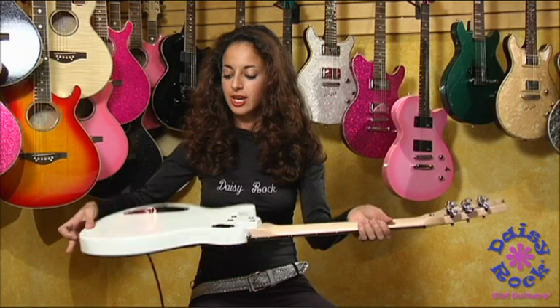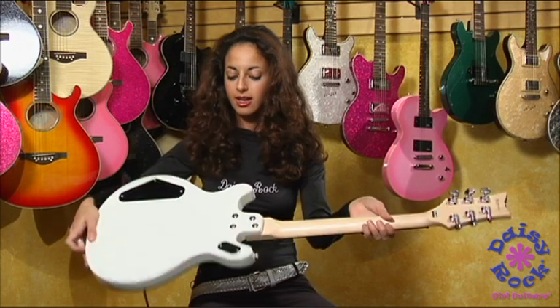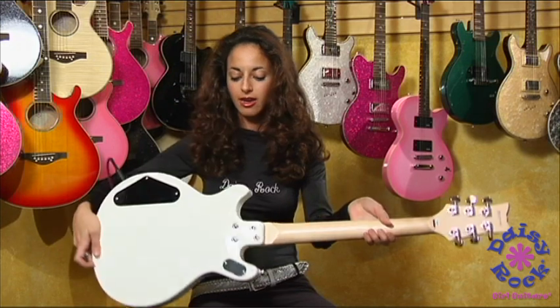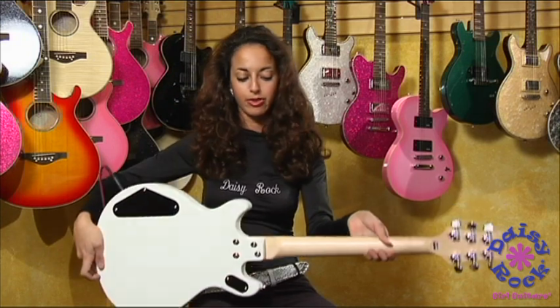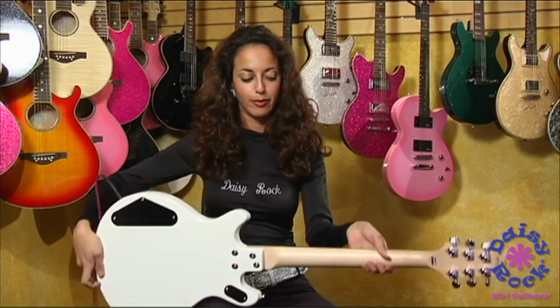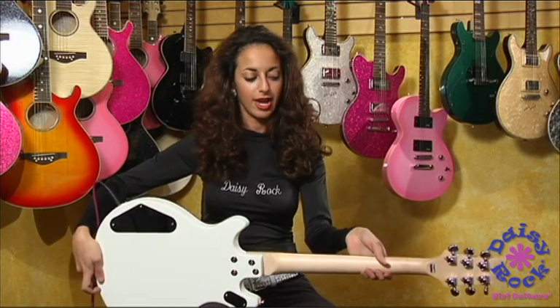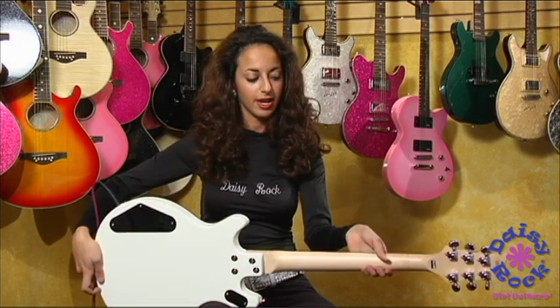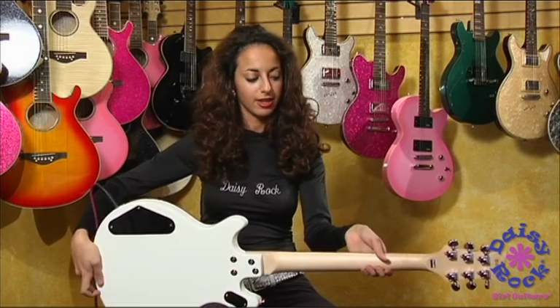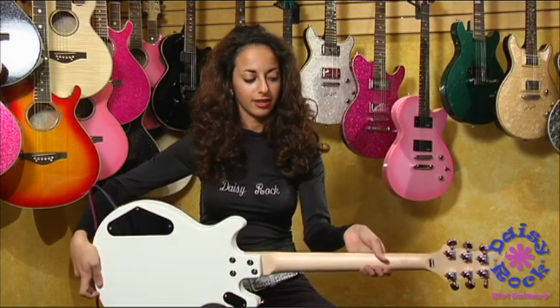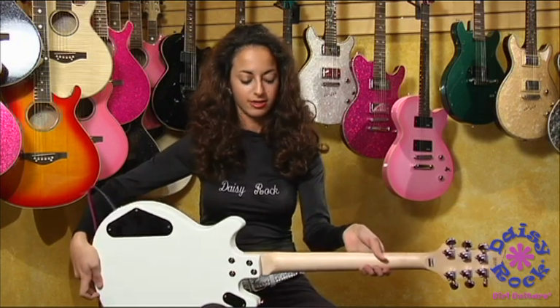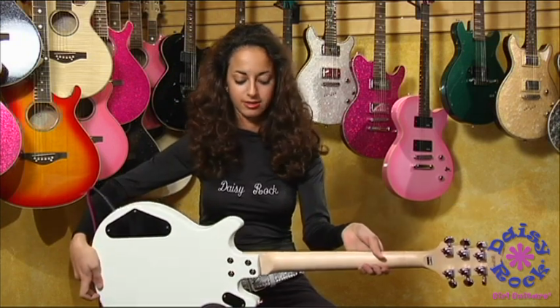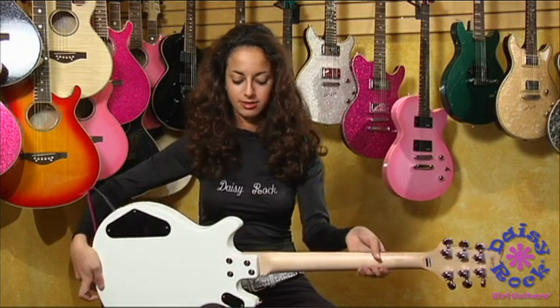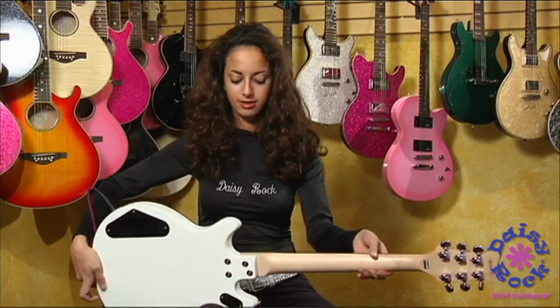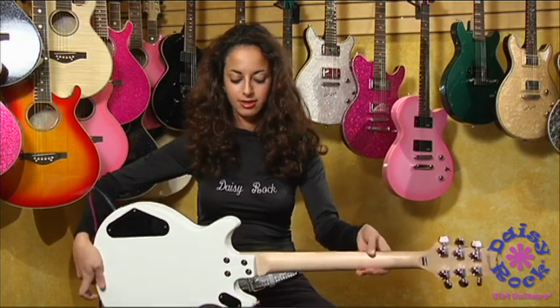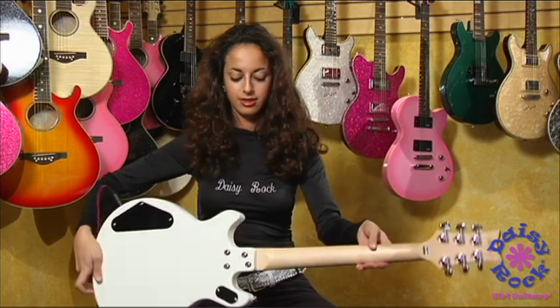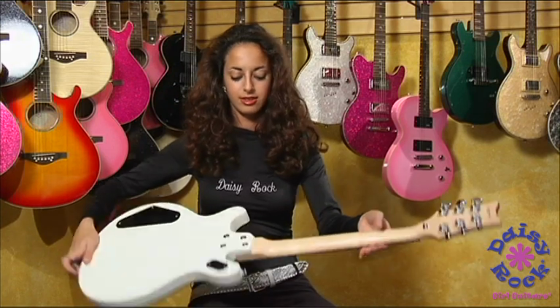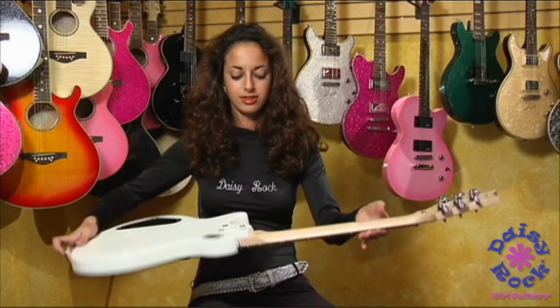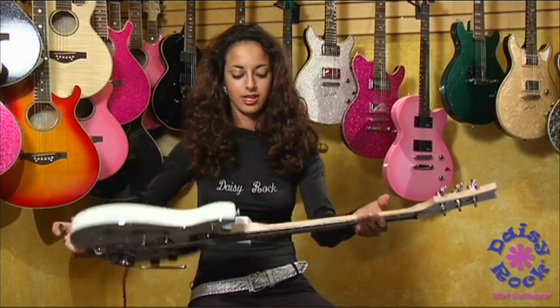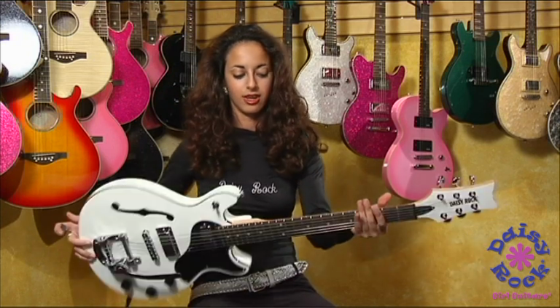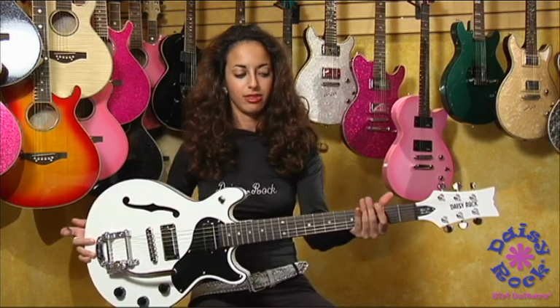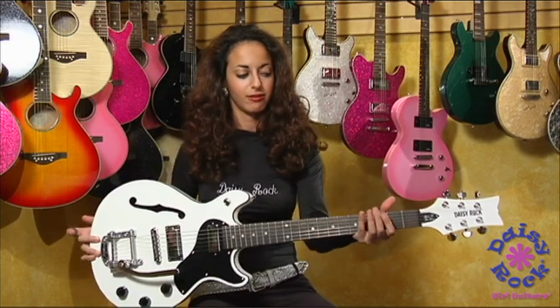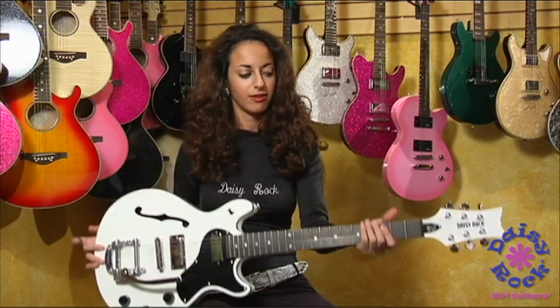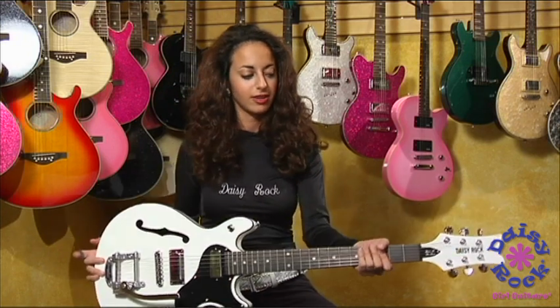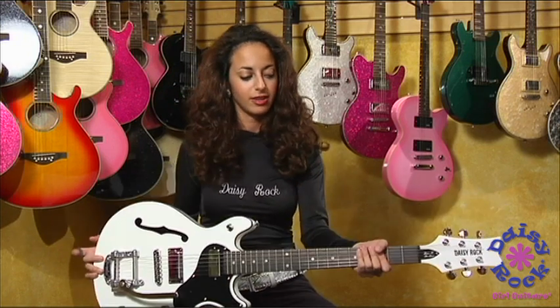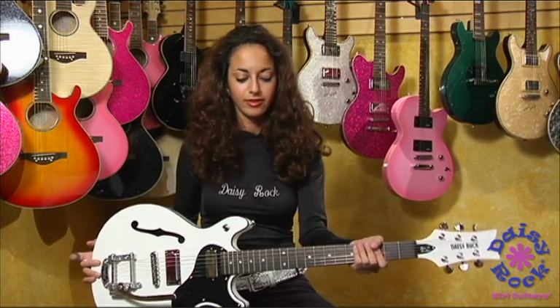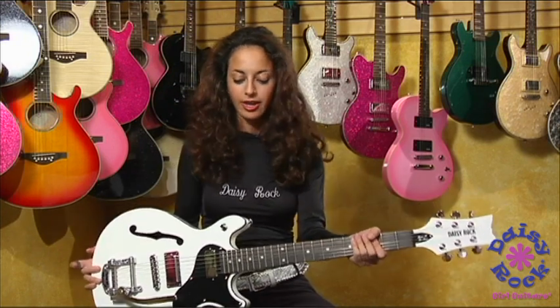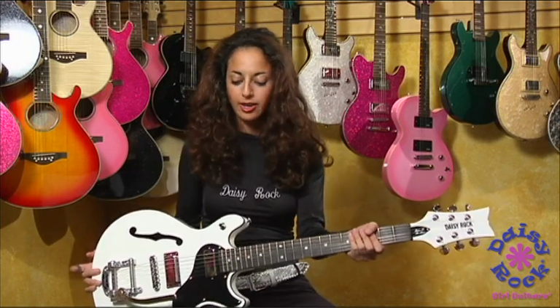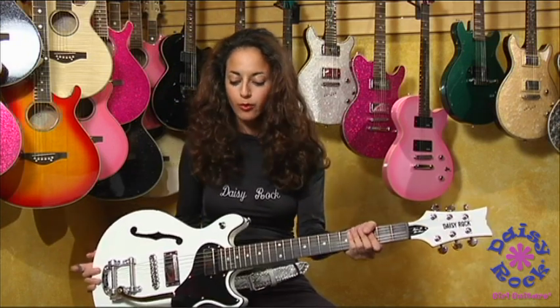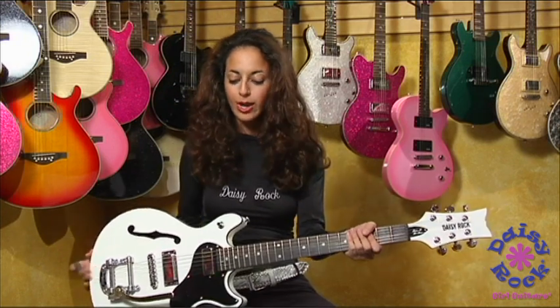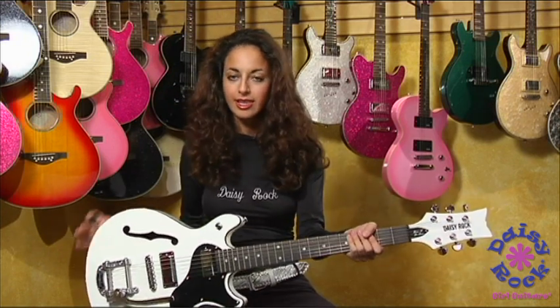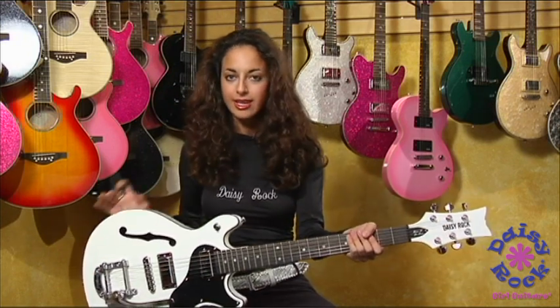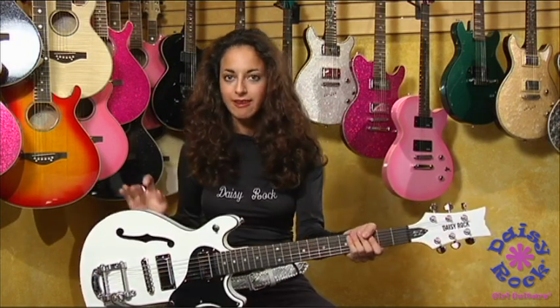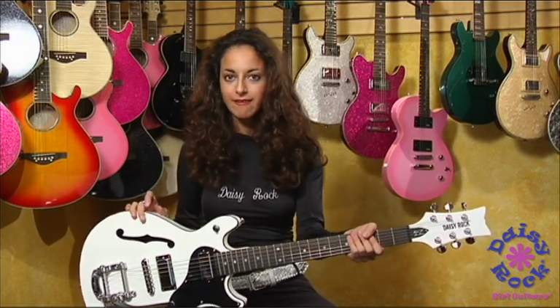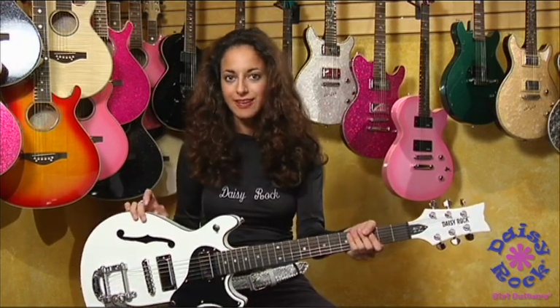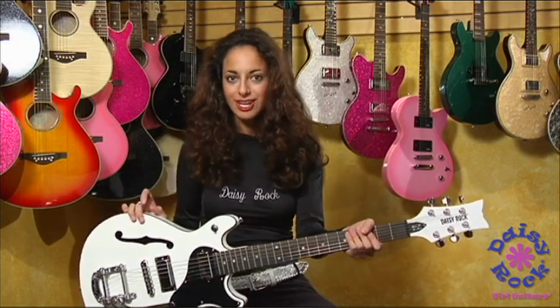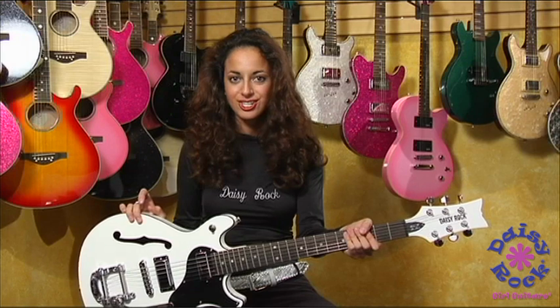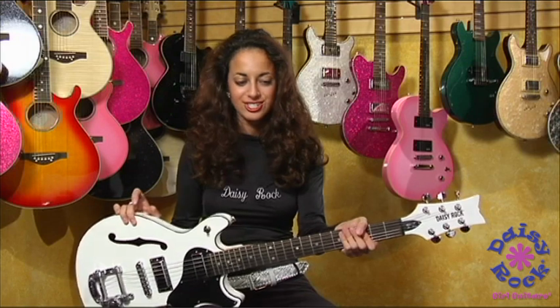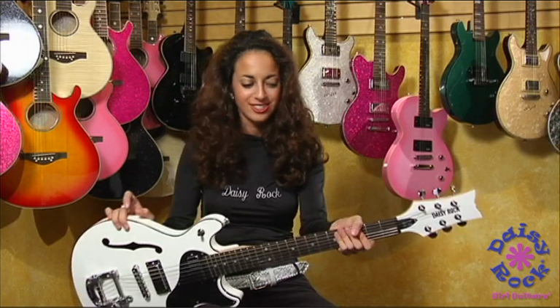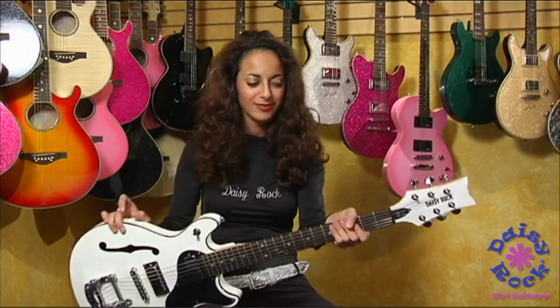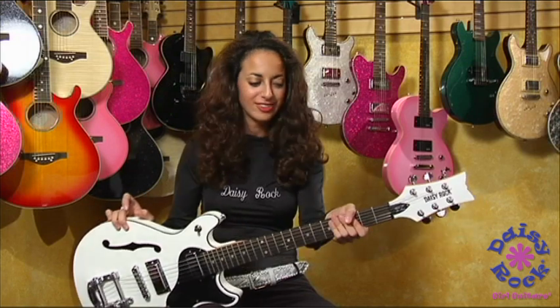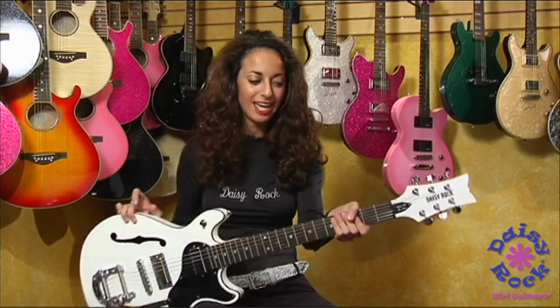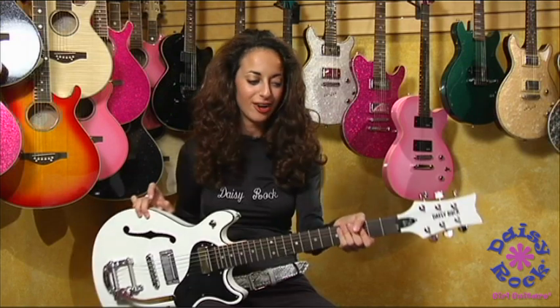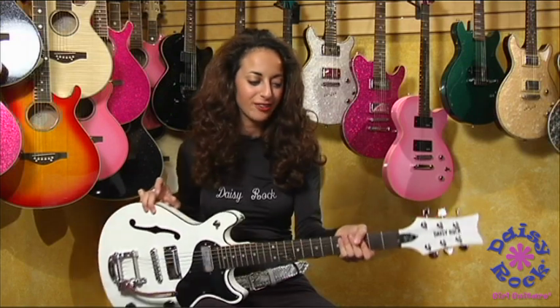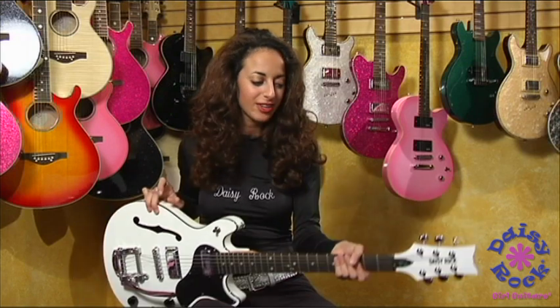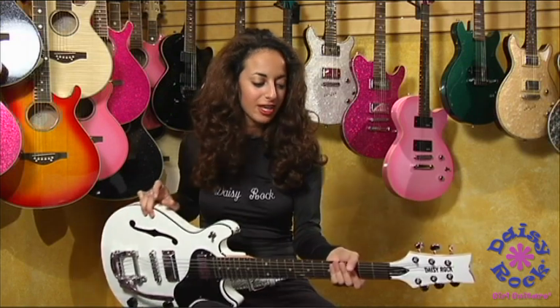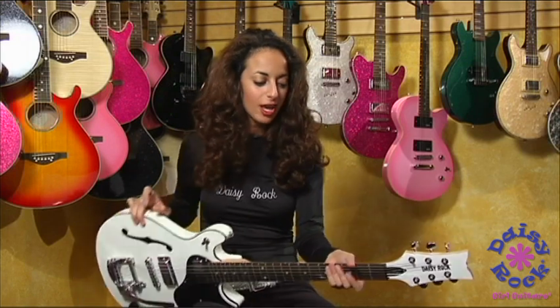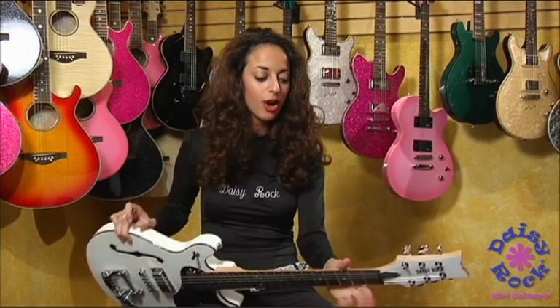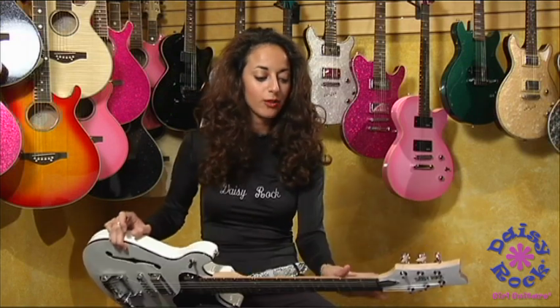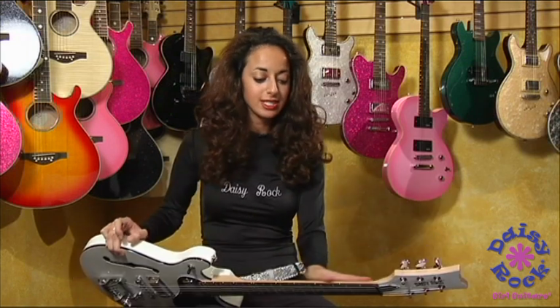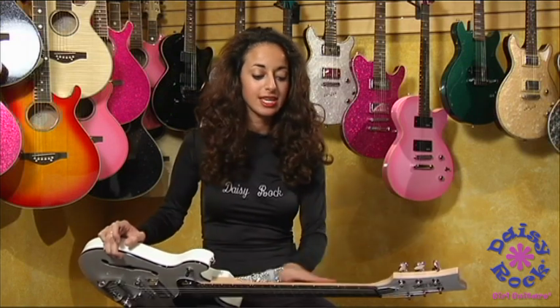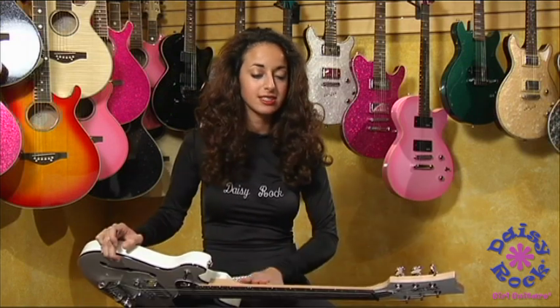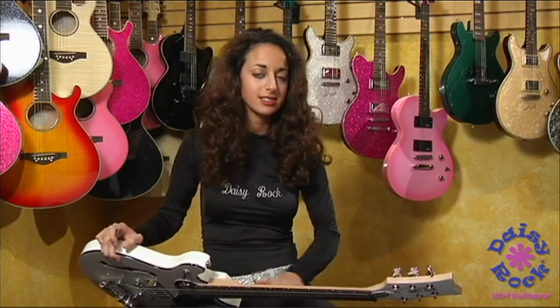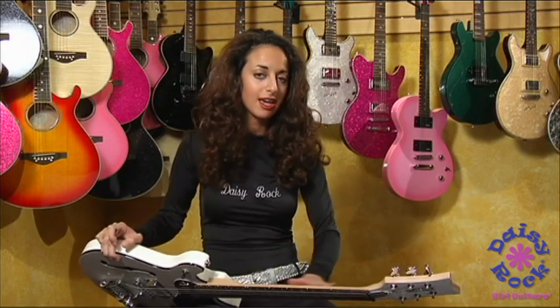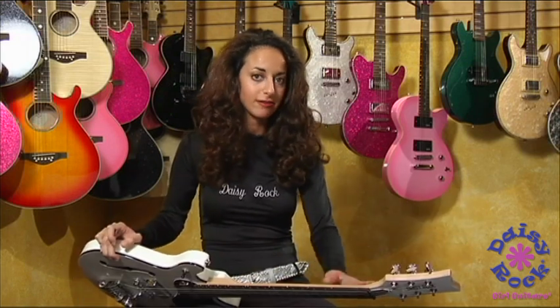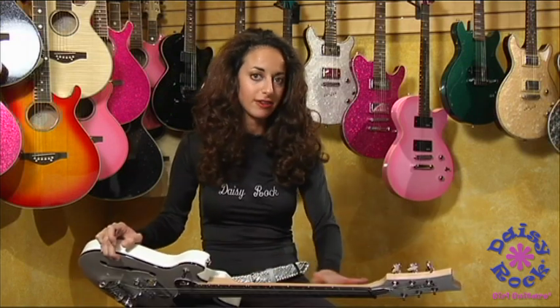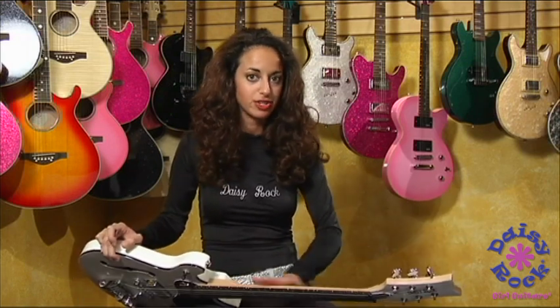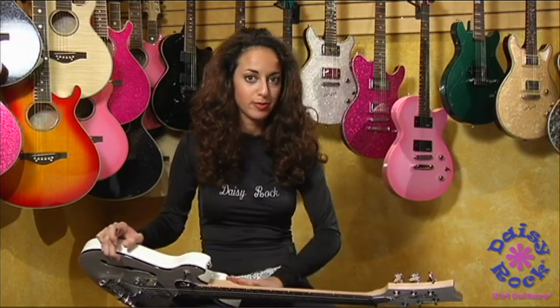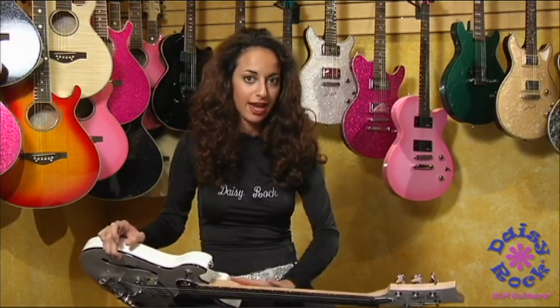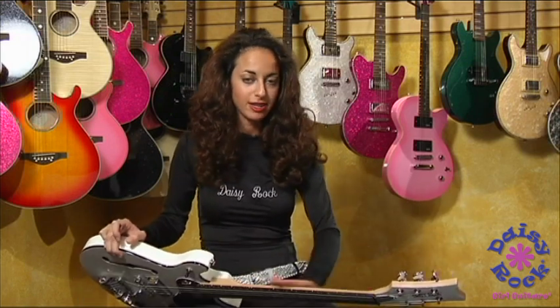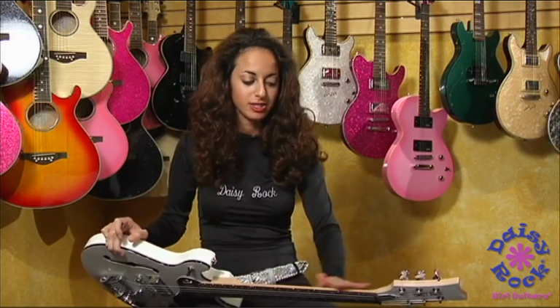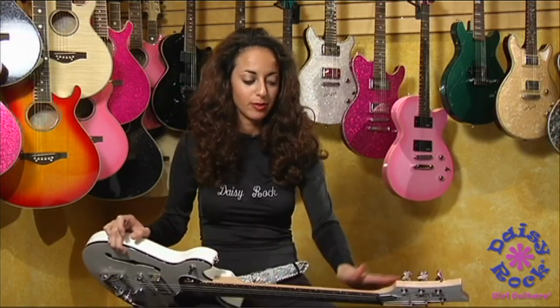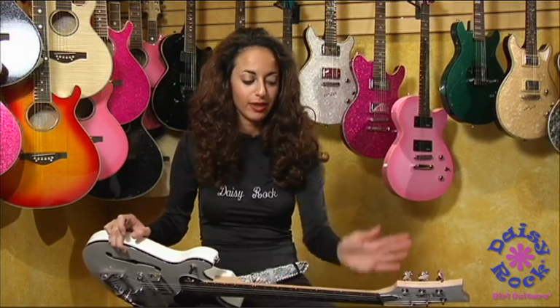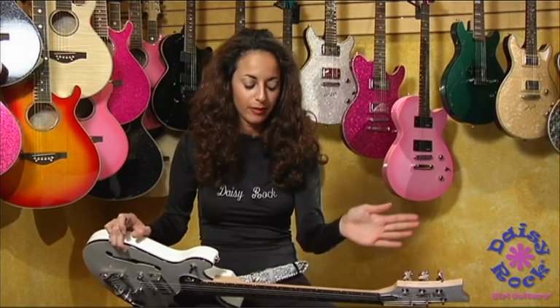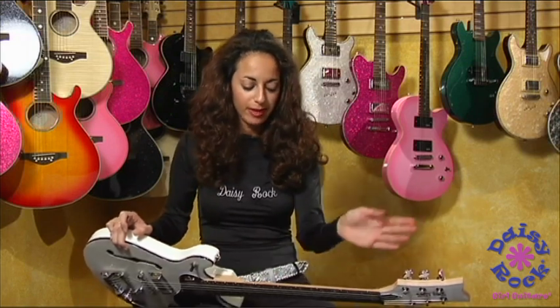Check out the back. Check out the front. And you've got your White Lightning finish. And this has a satin finish back too, by the way.